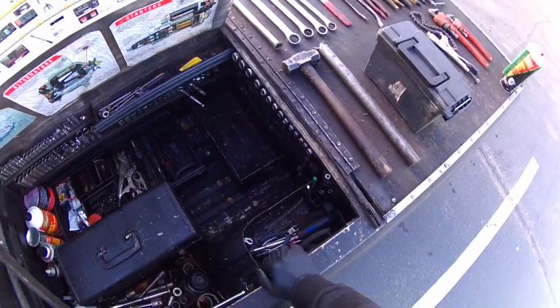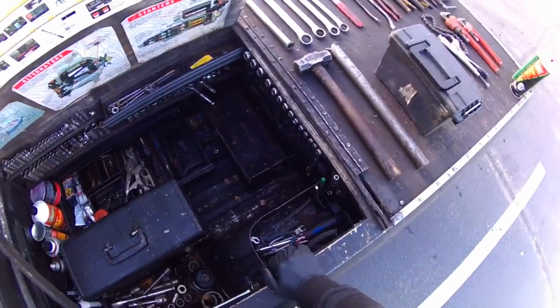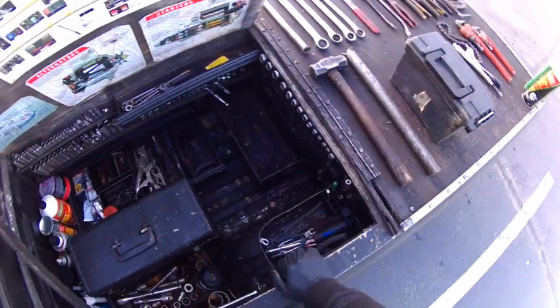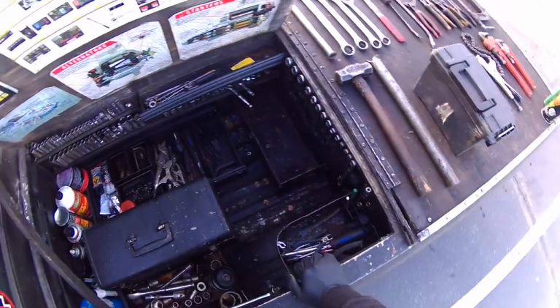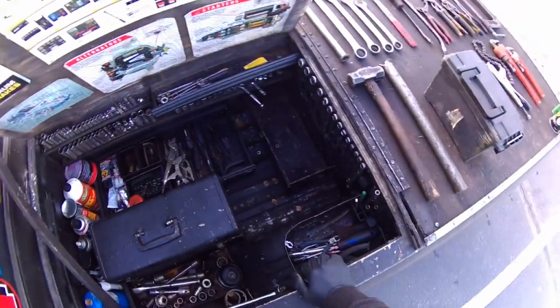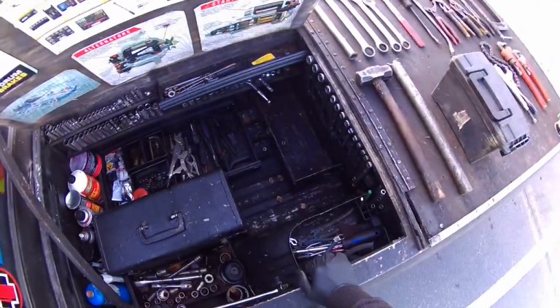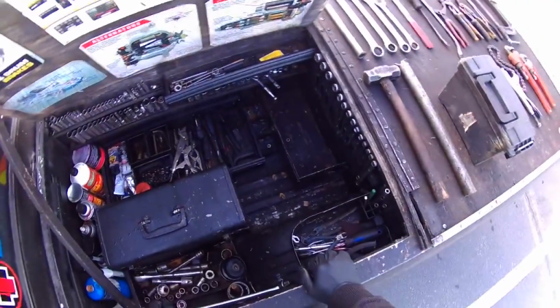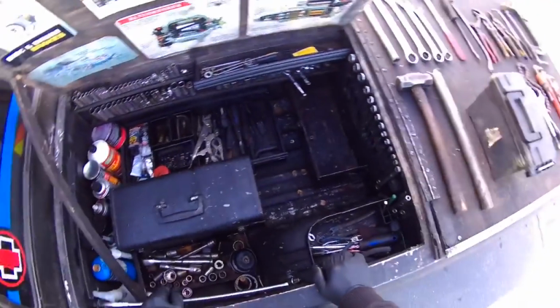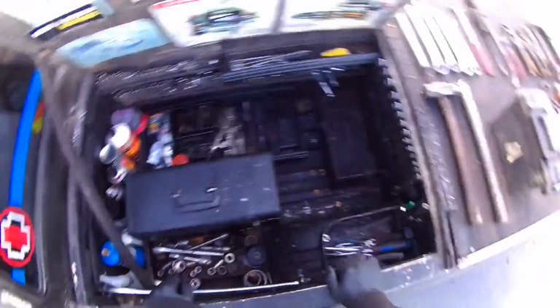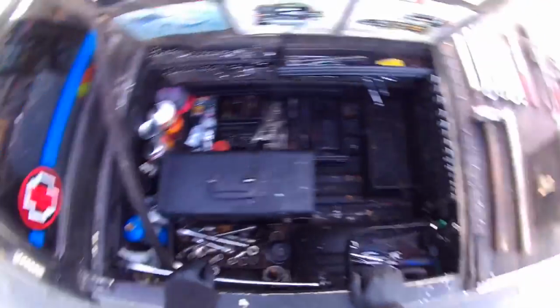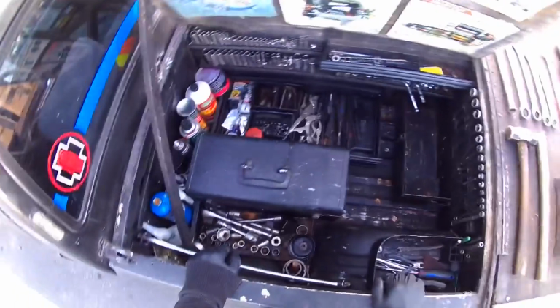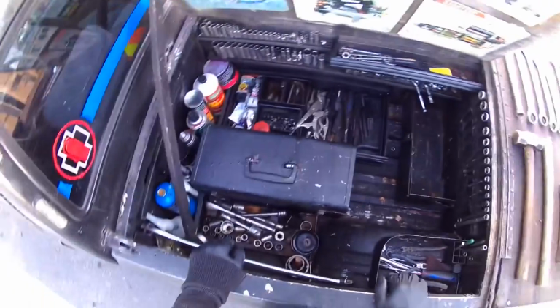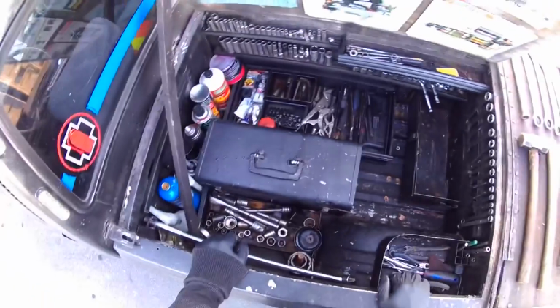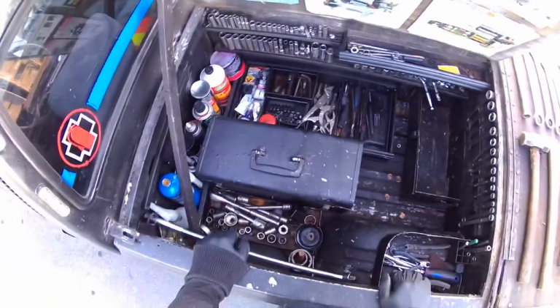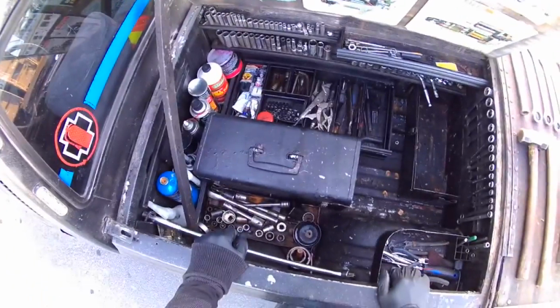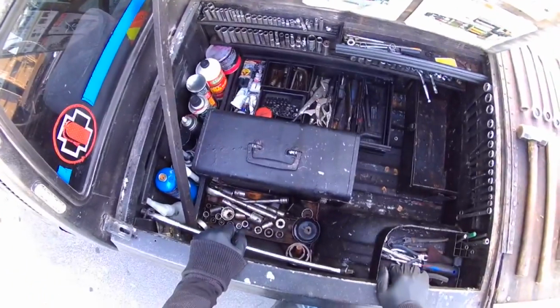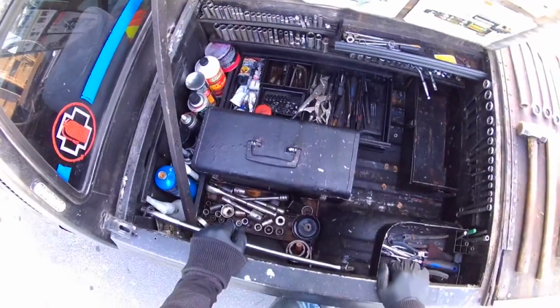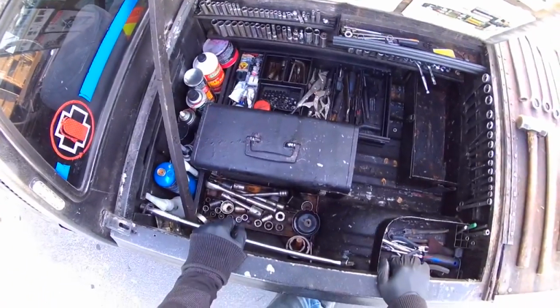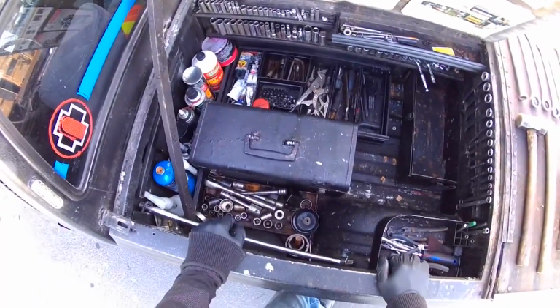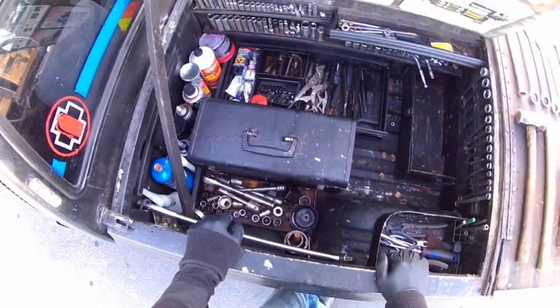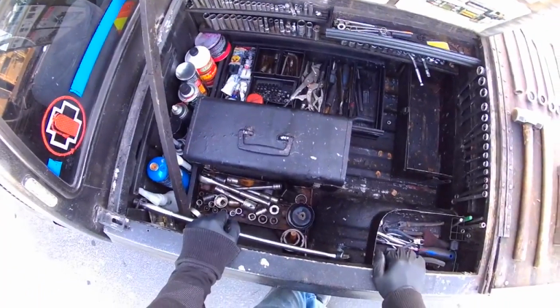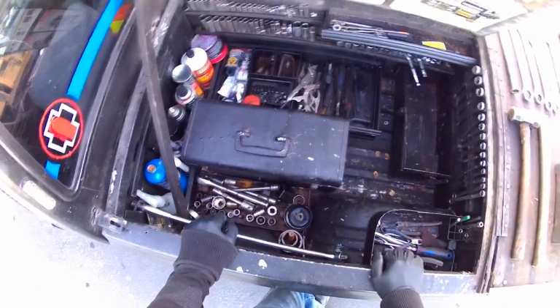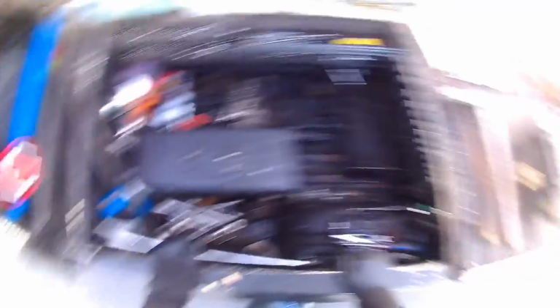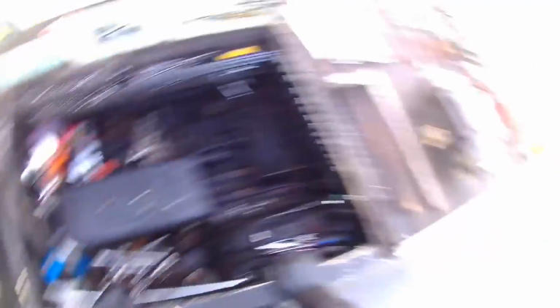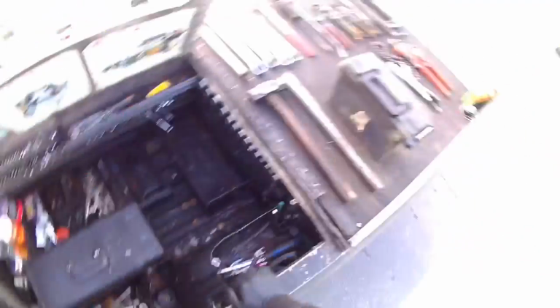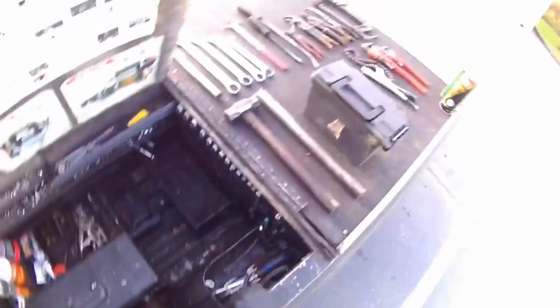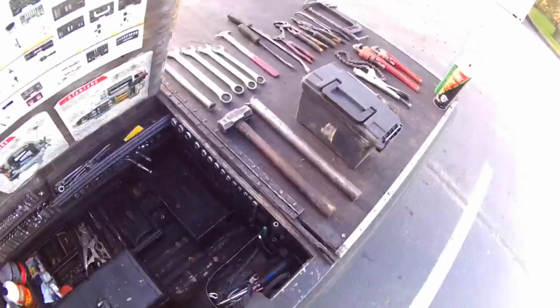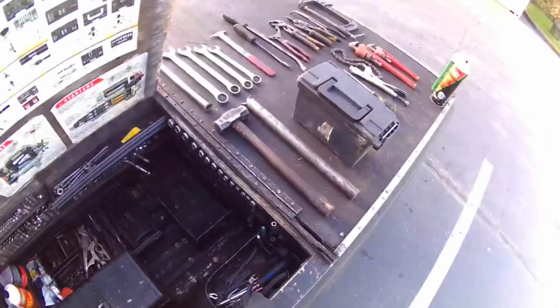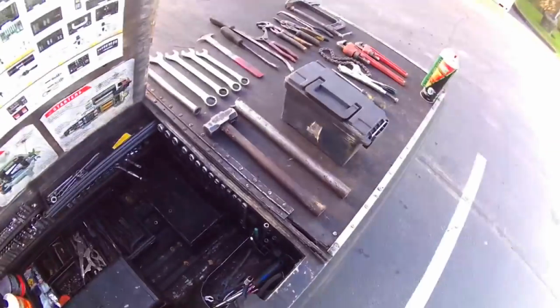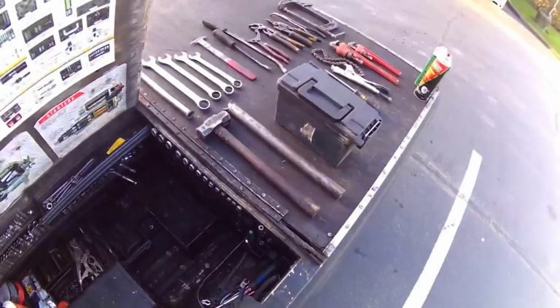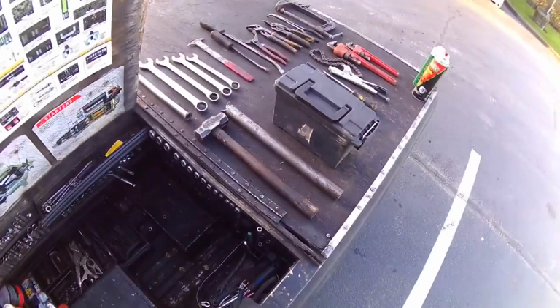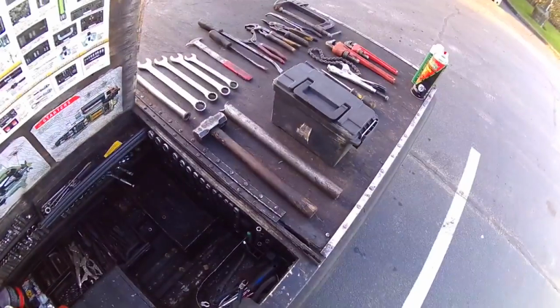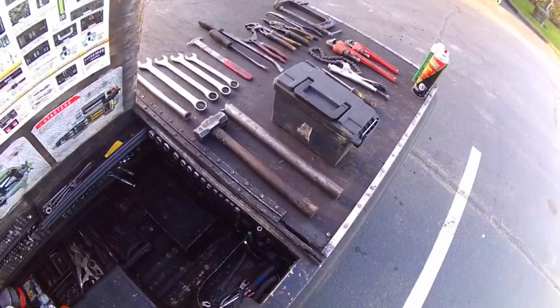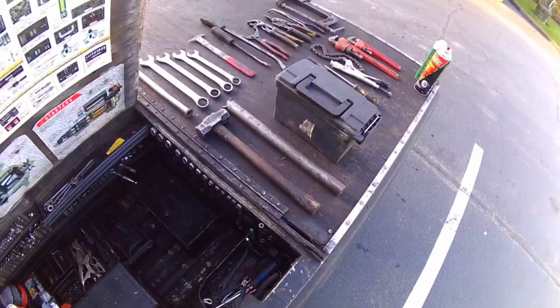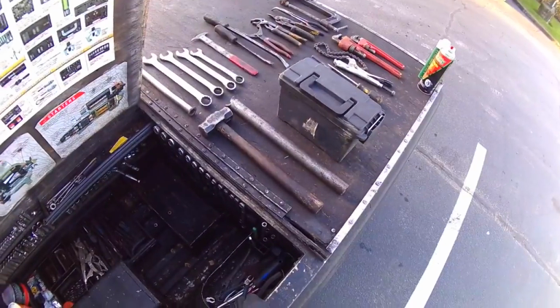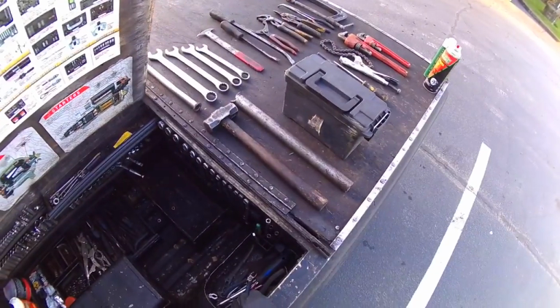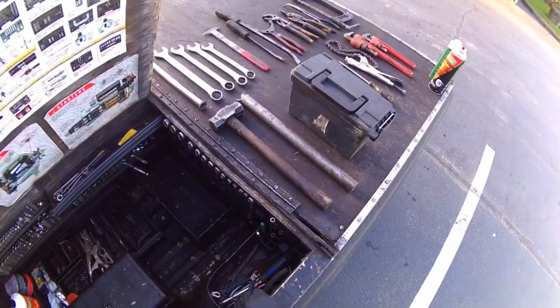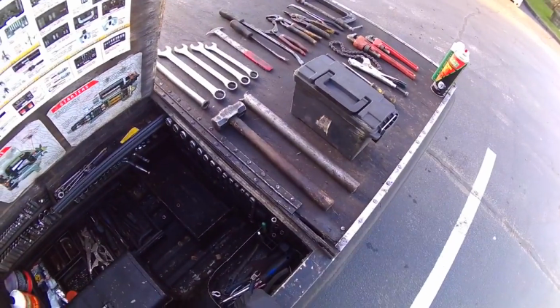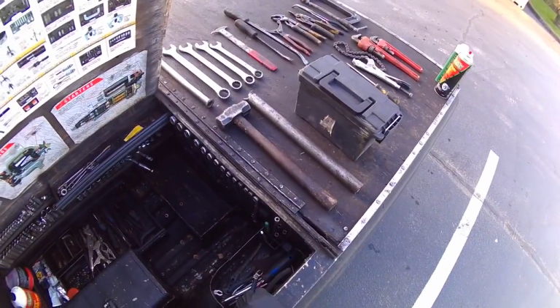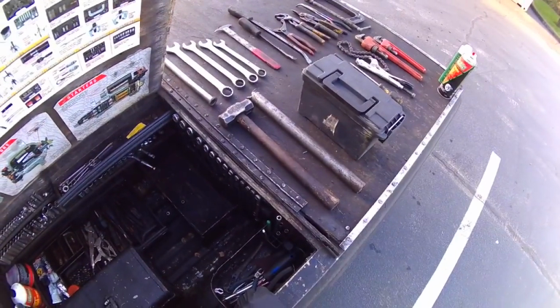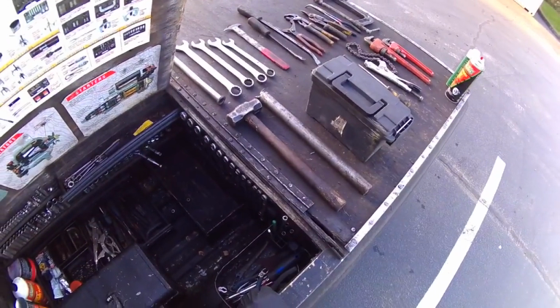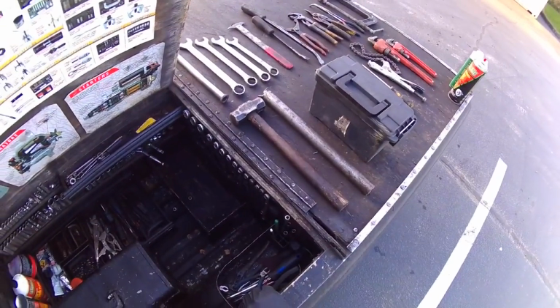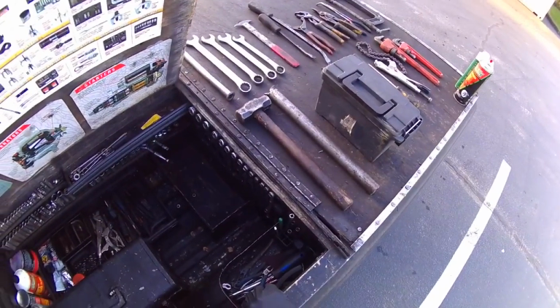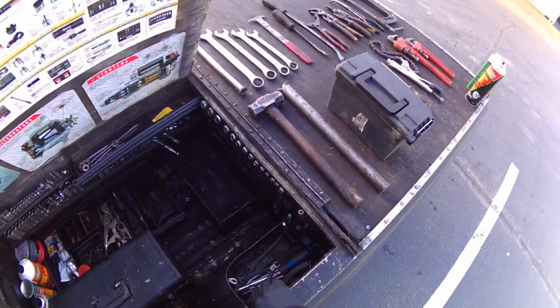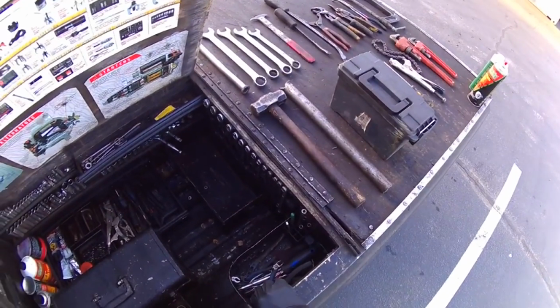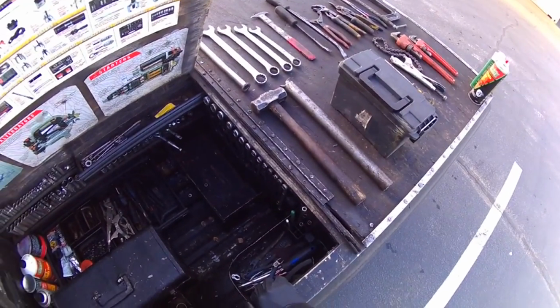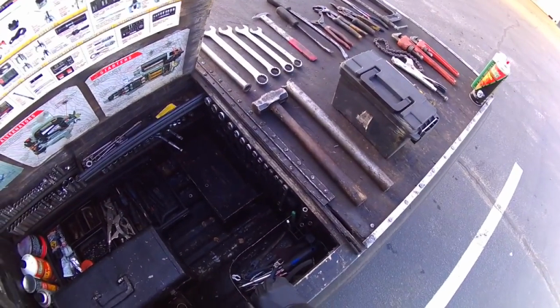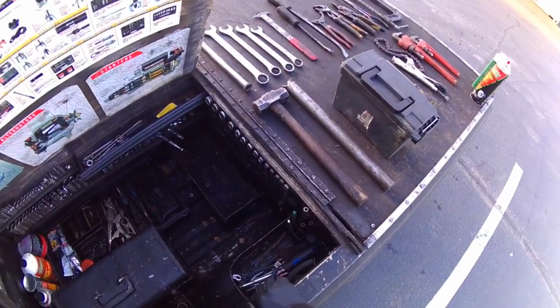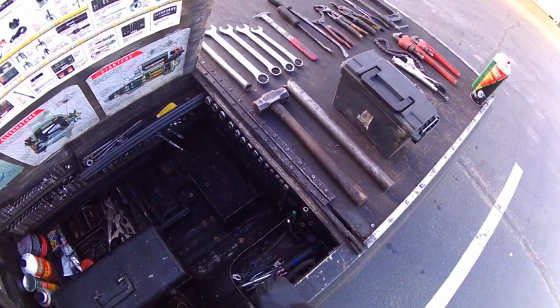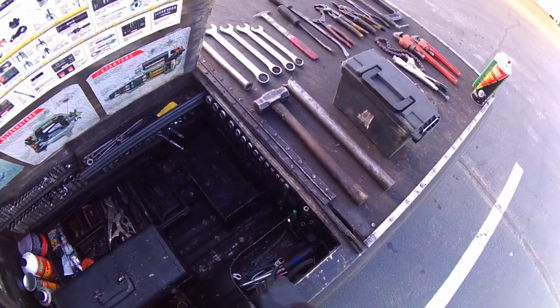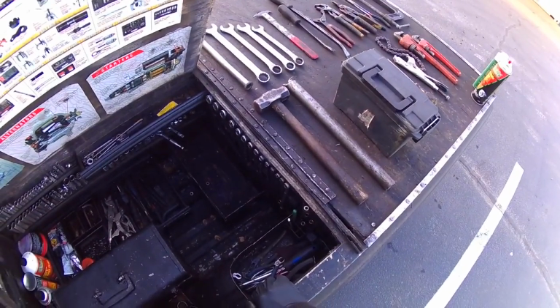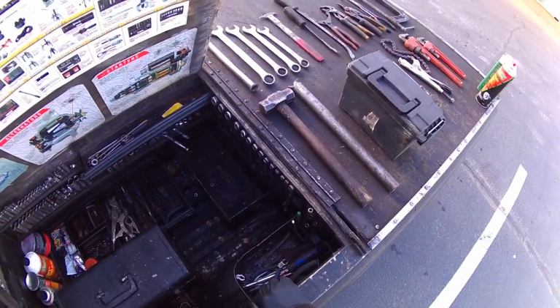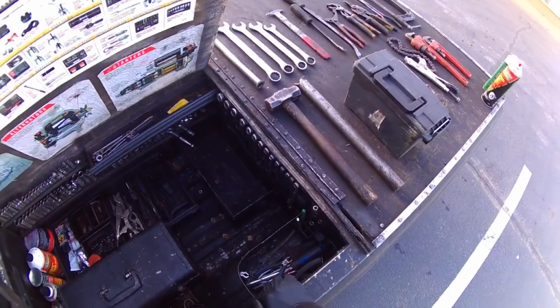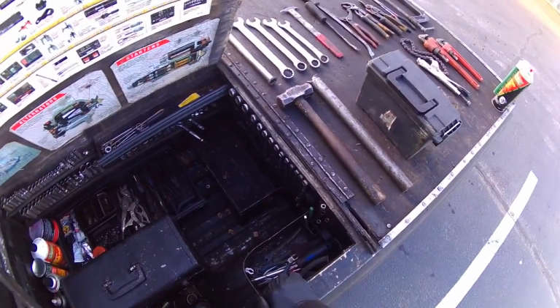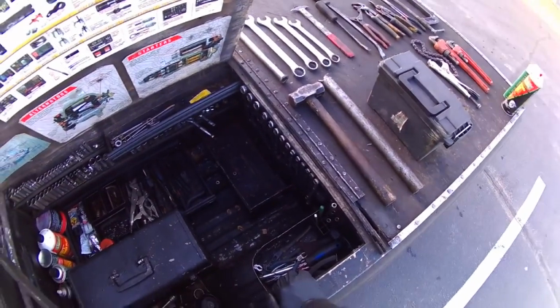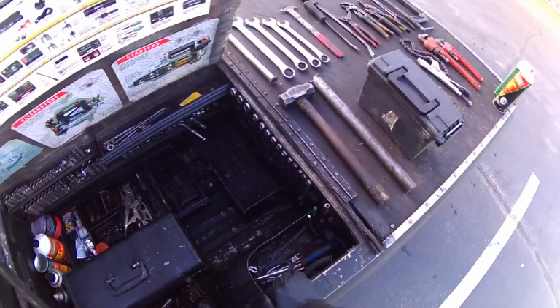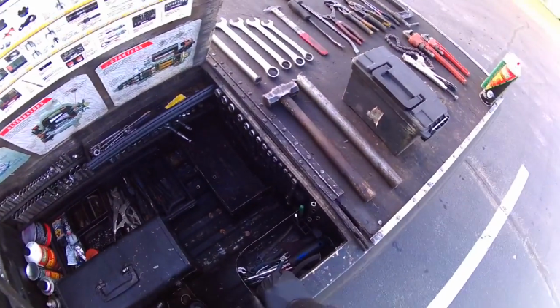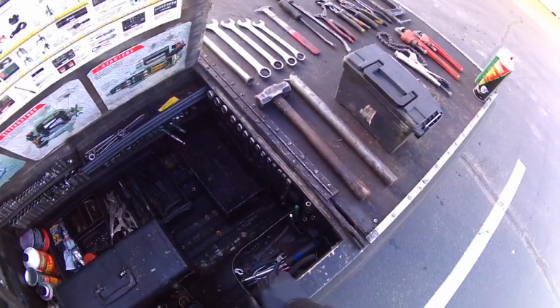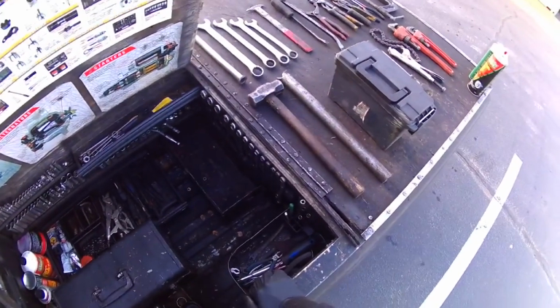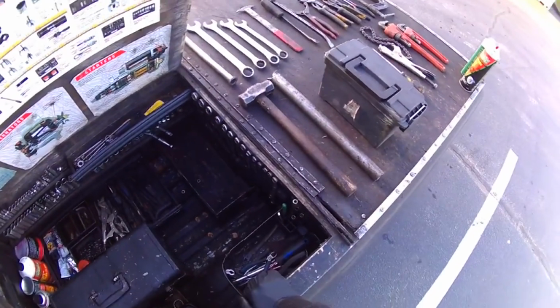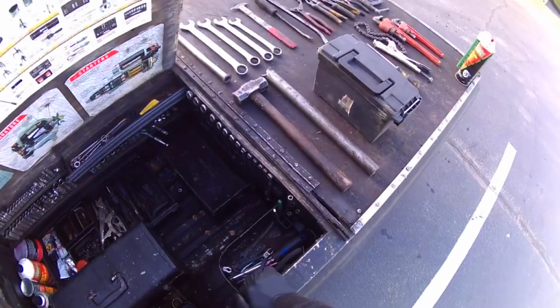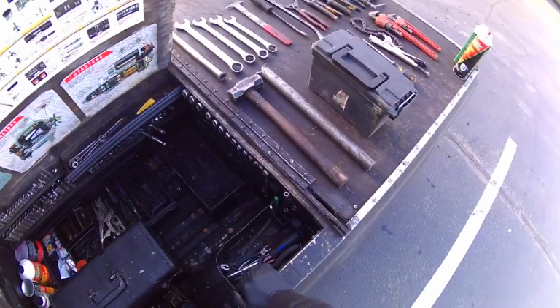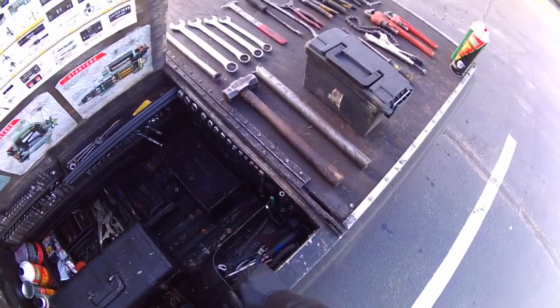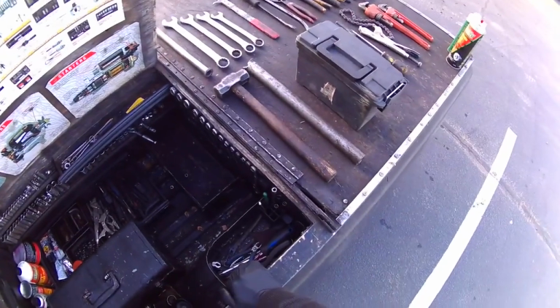I just wanted to go over all the tools that I have as a mobile mechanic, and things that you should have in your toolbox and things you should be set up with.